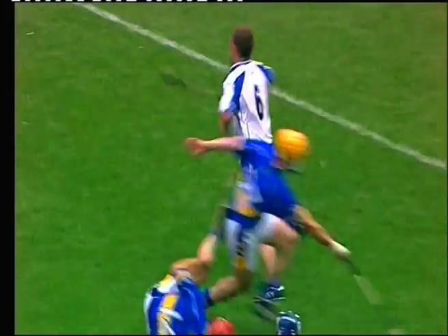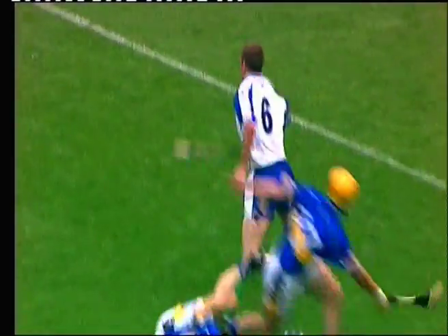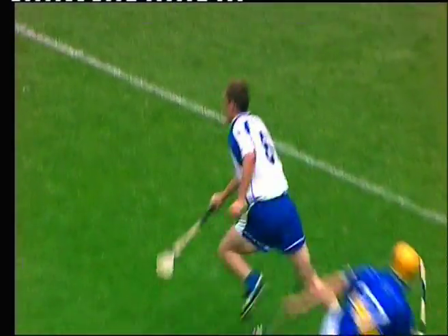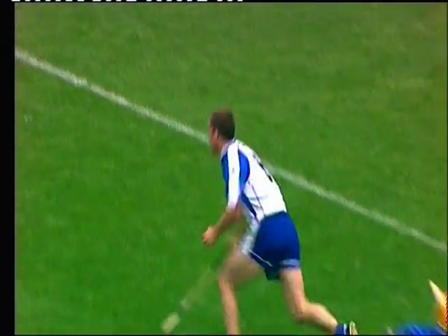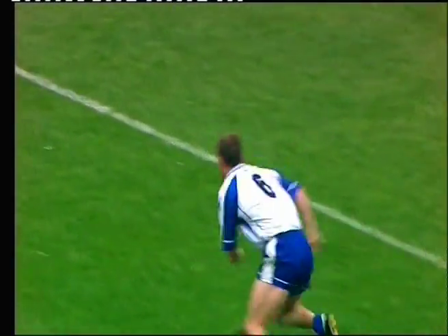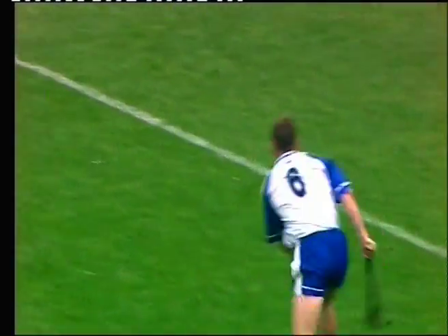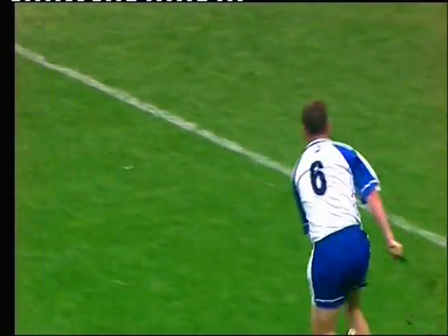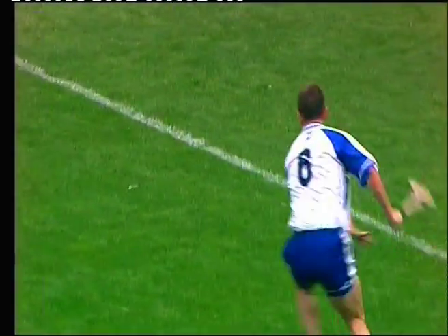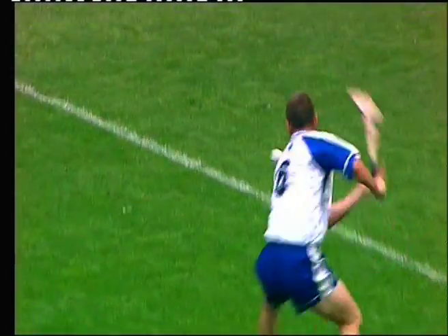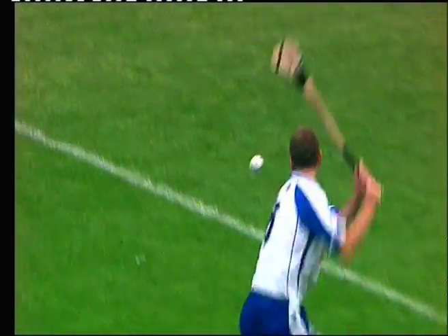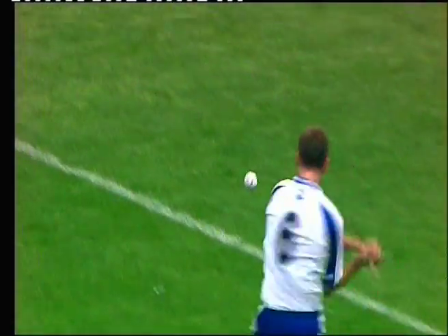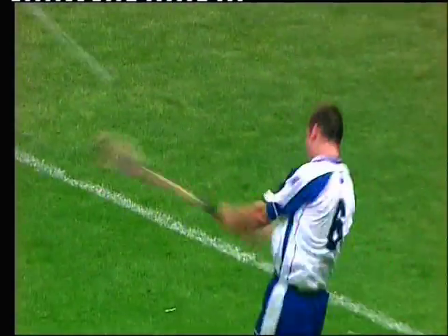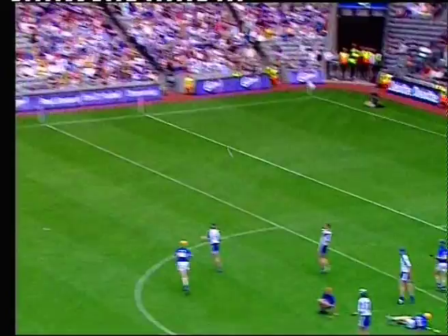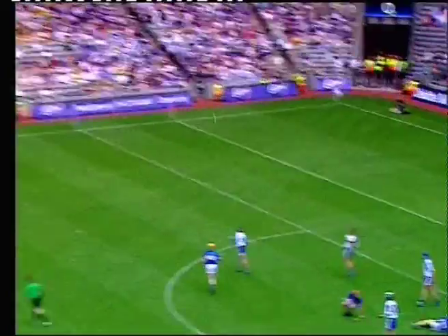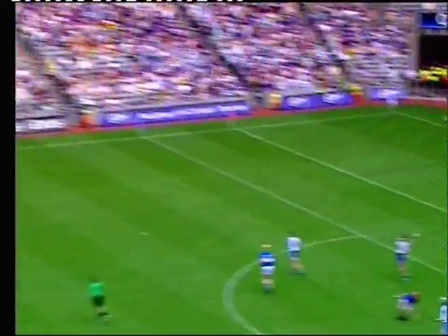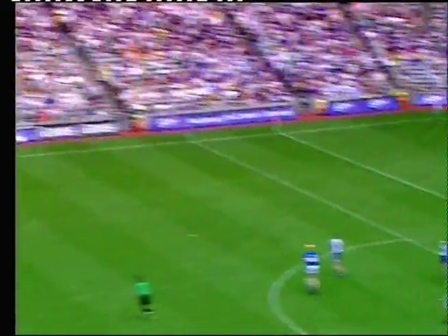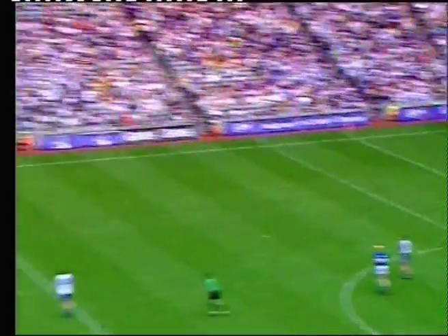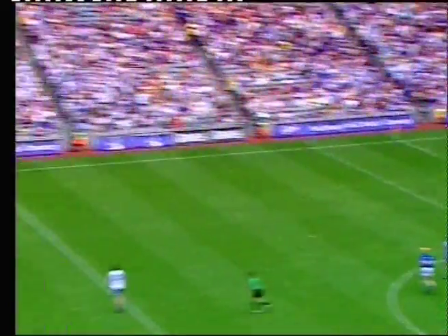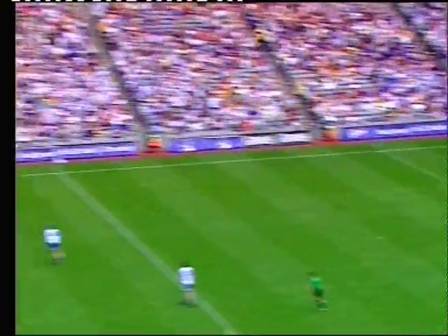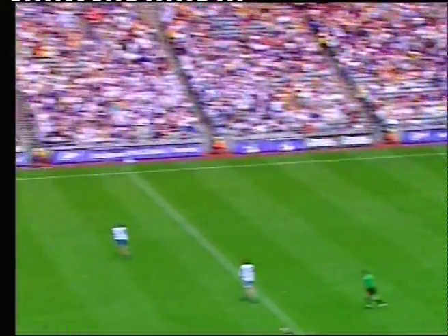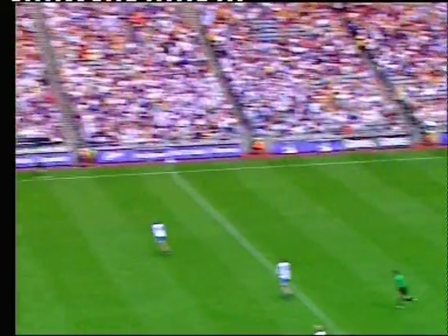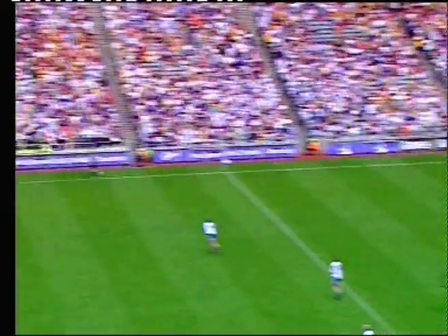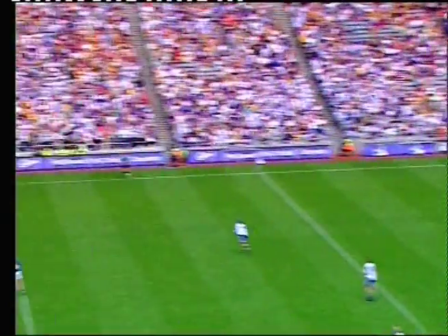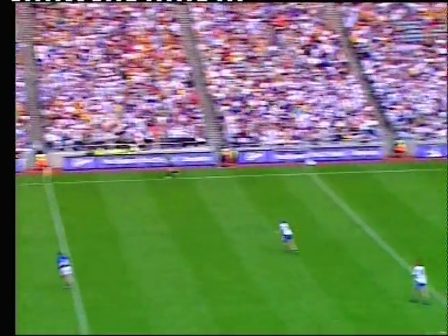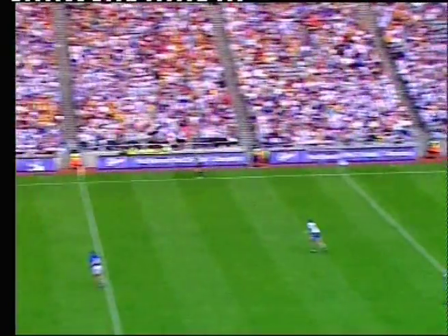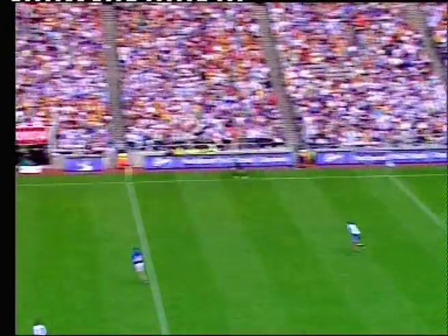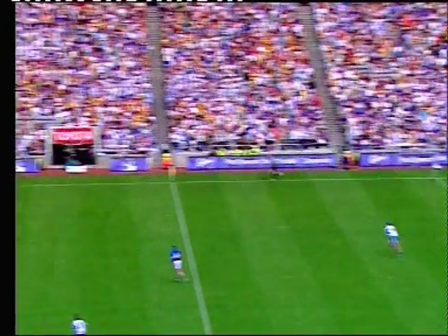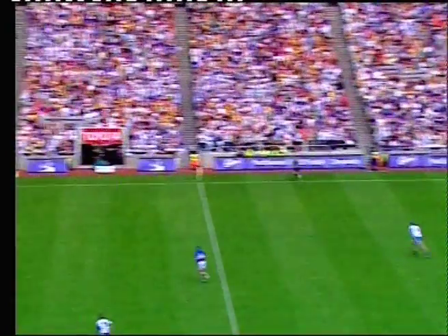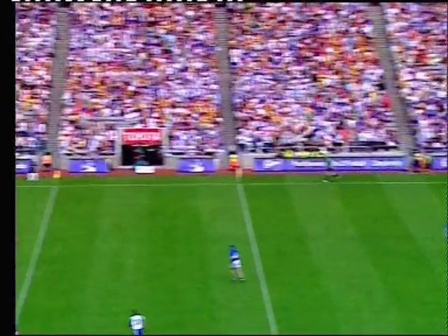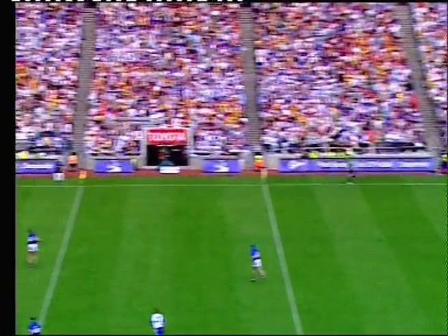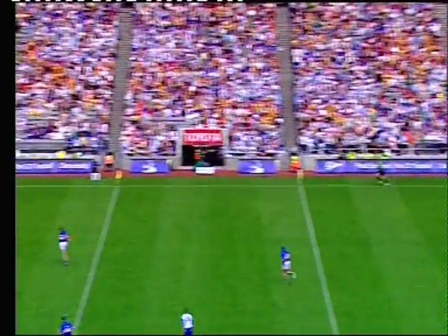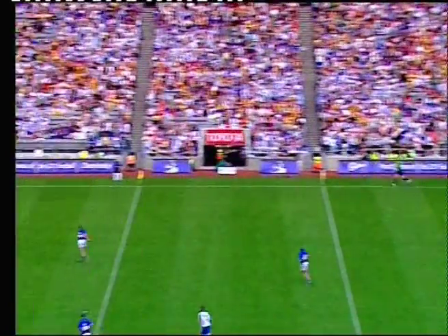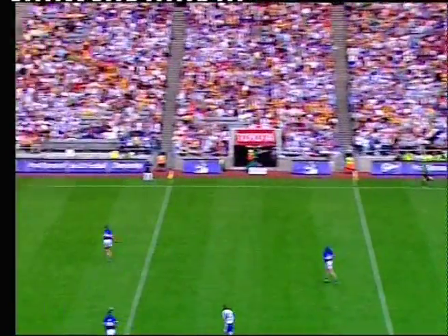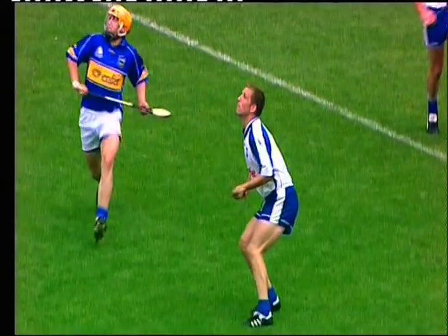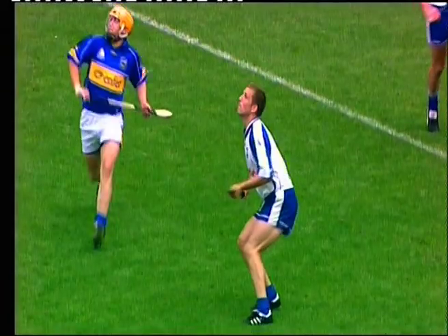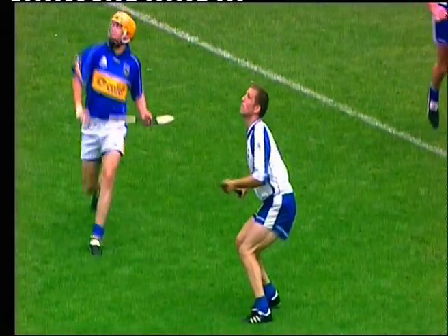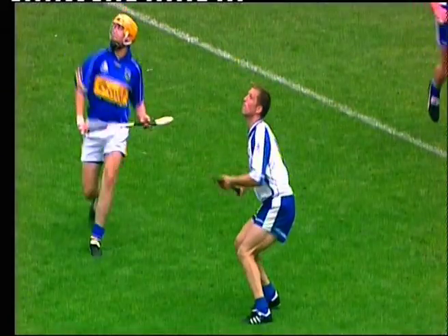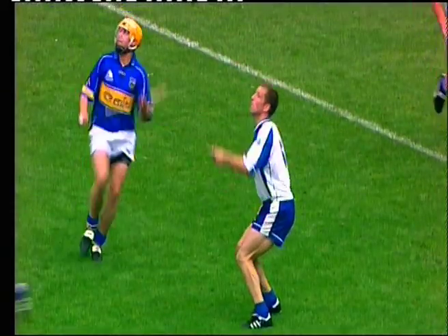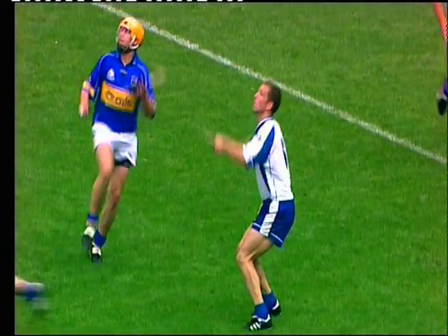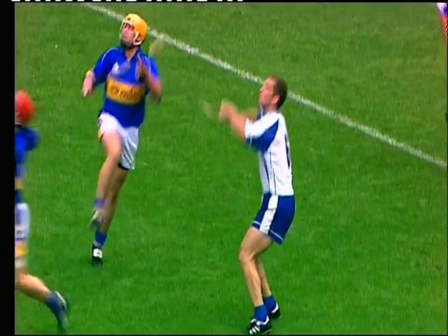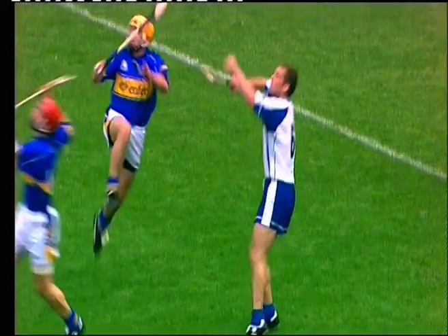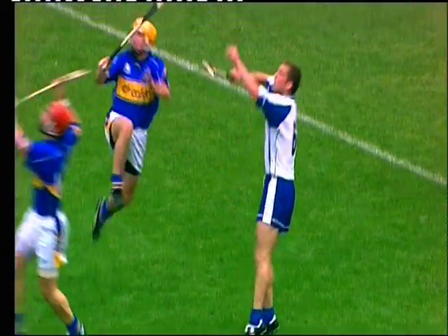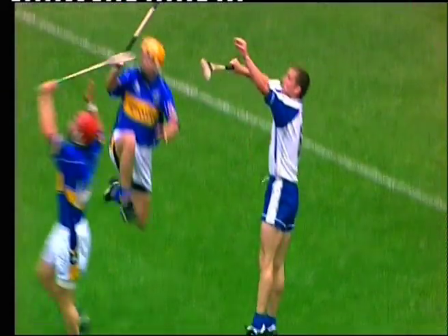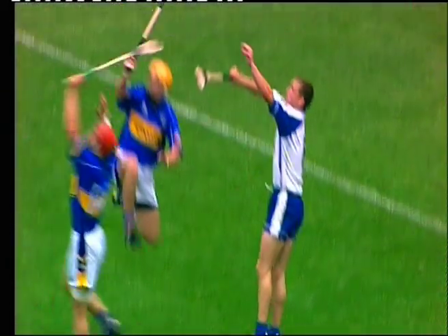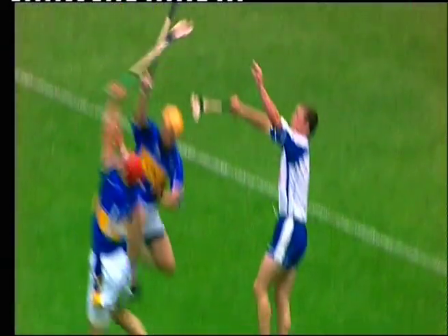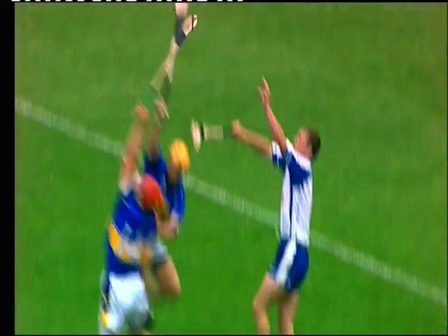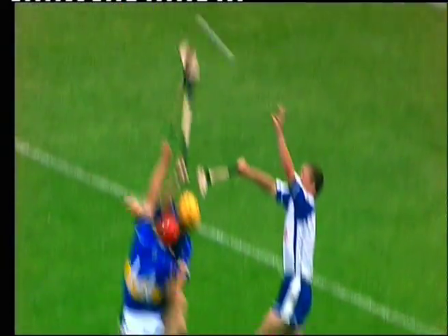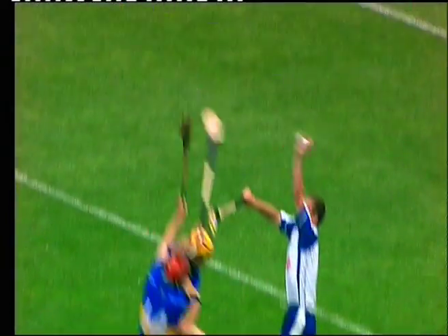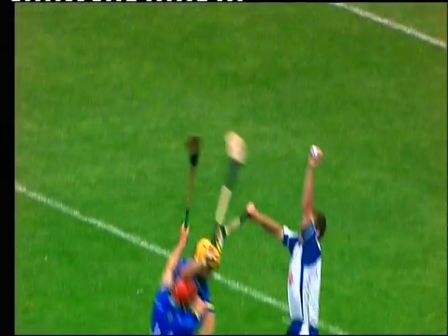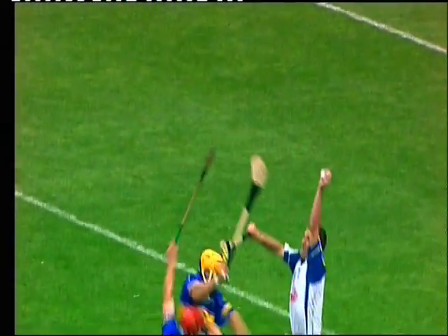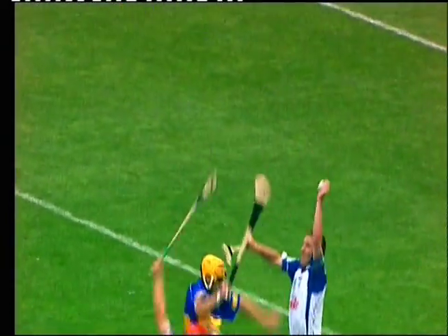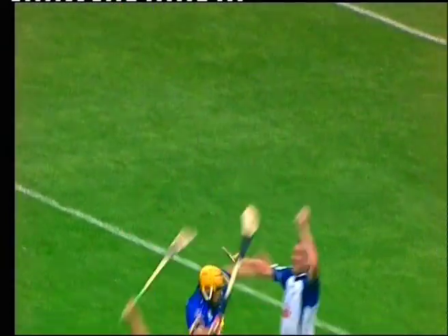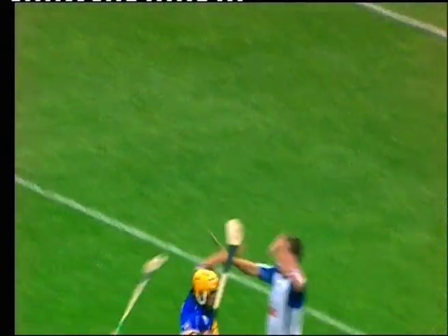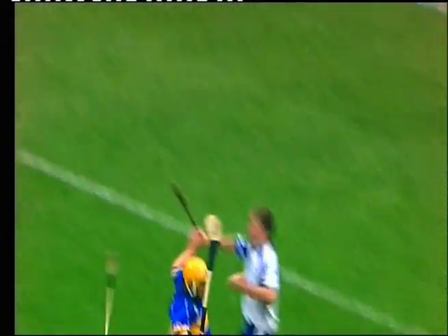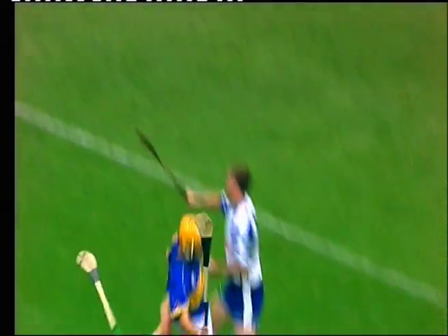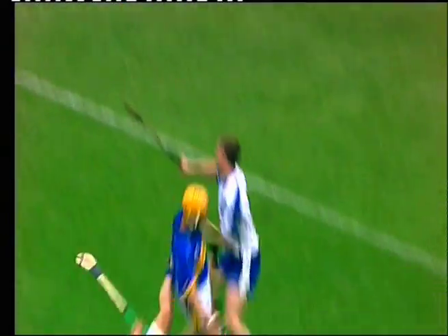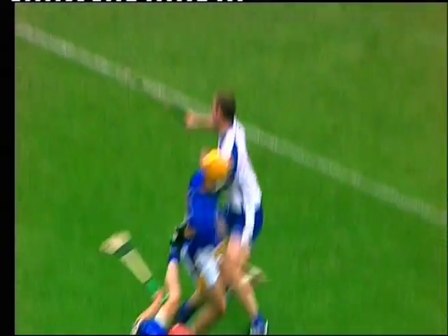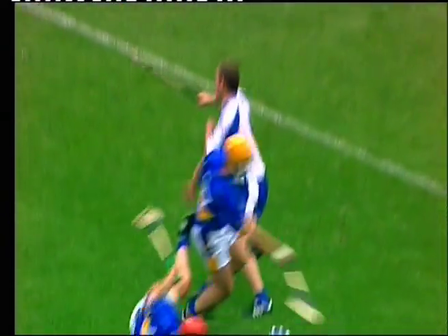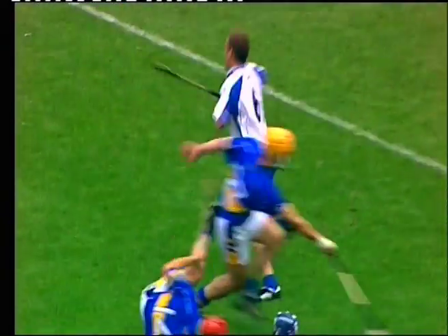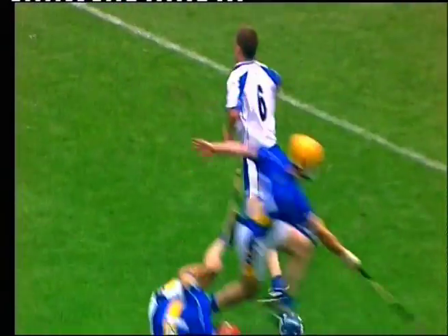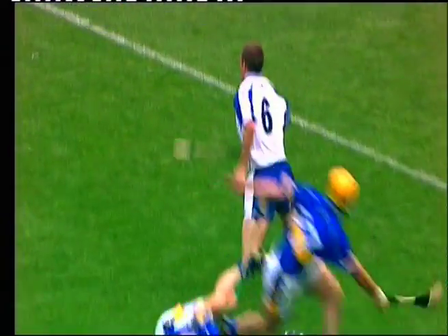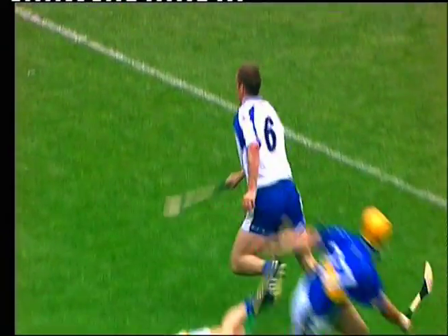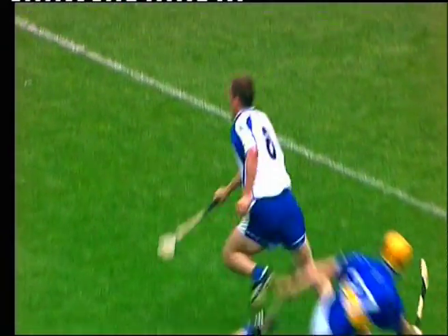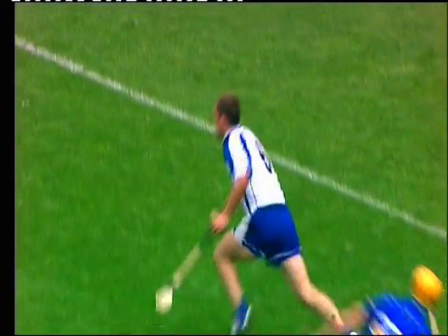All the way in, but once again, Ken McGrath — standing by Ken McGrath. Here he is under pressure, two tipmen around him.